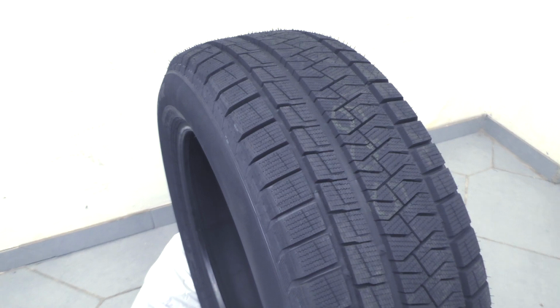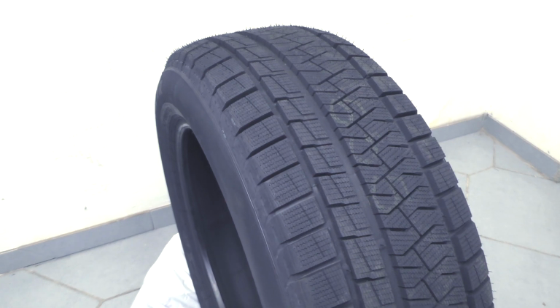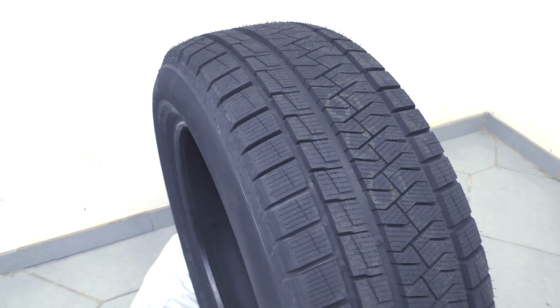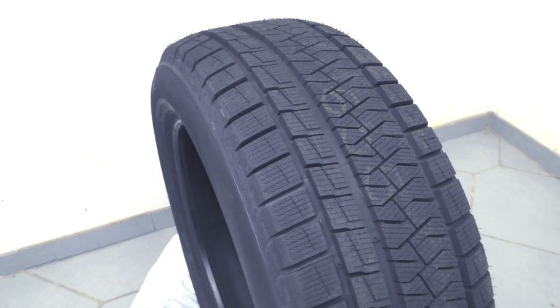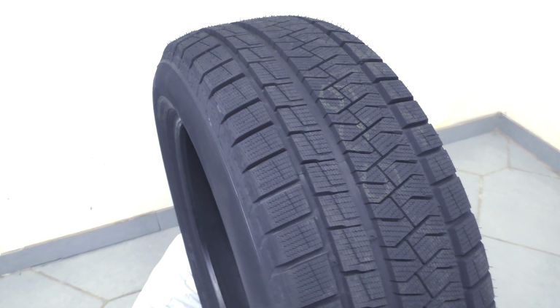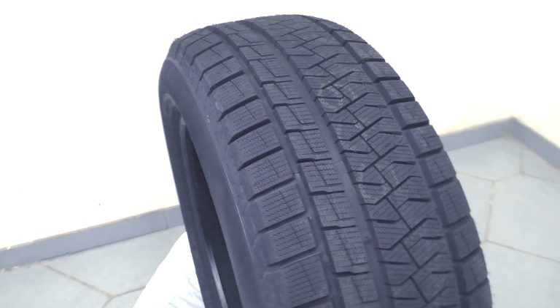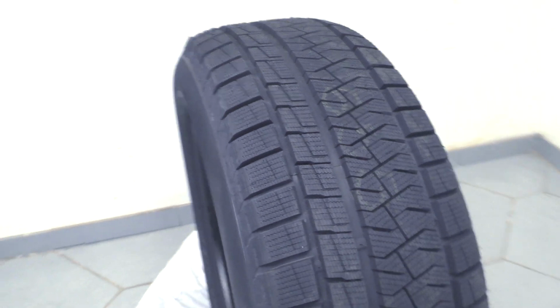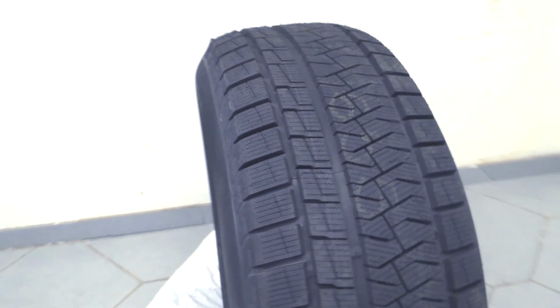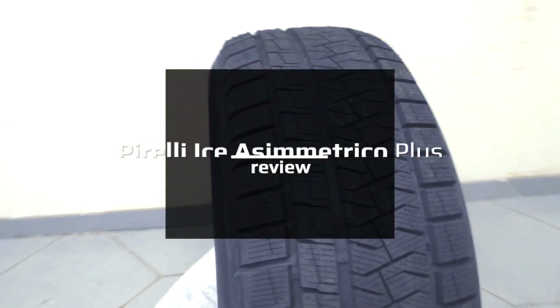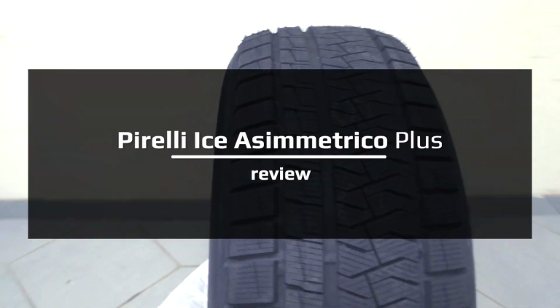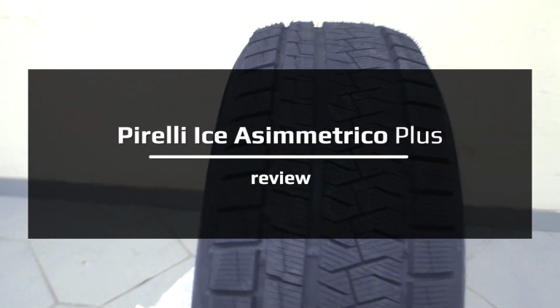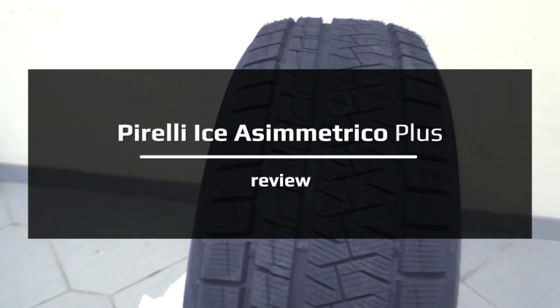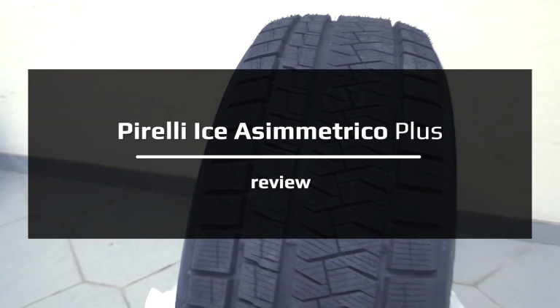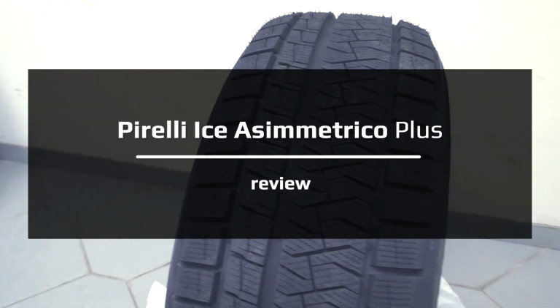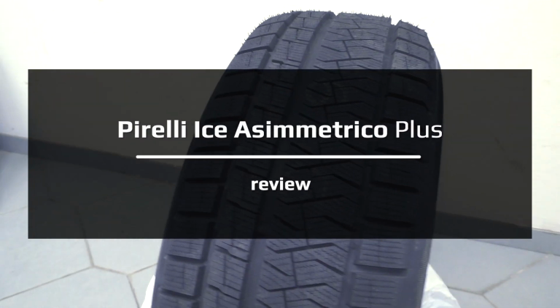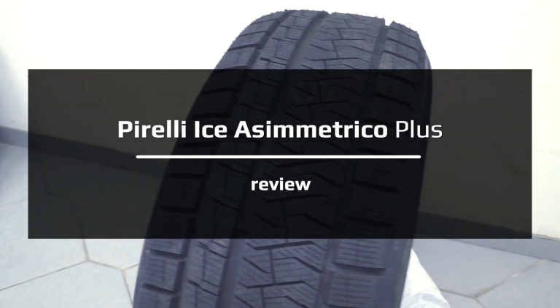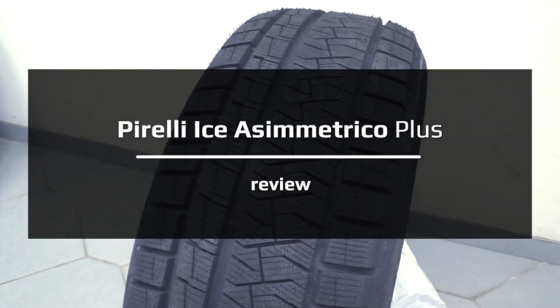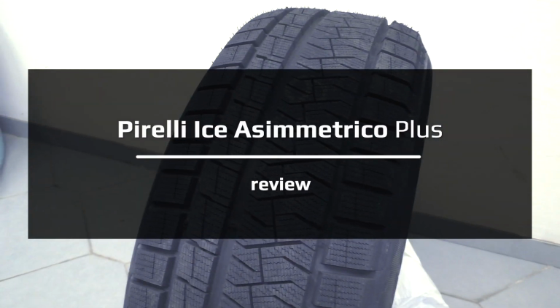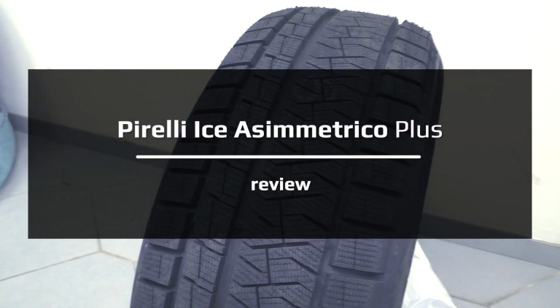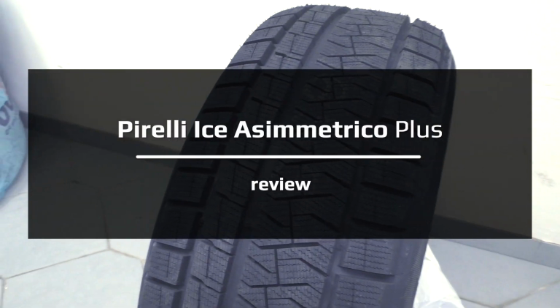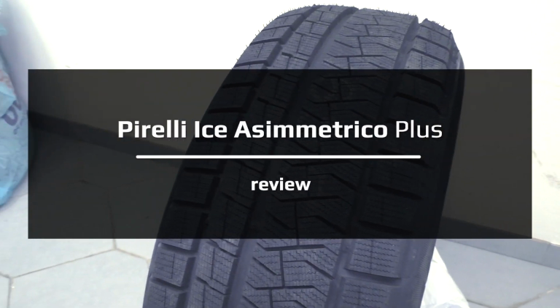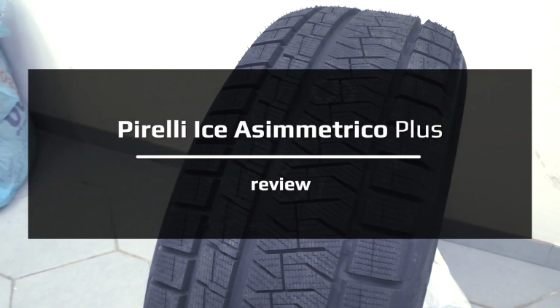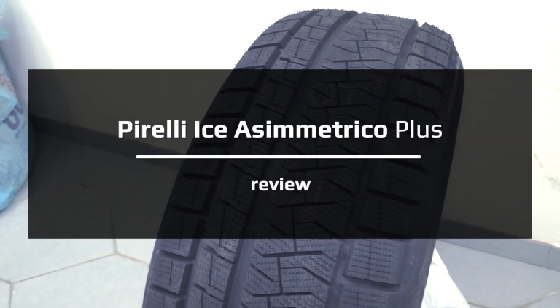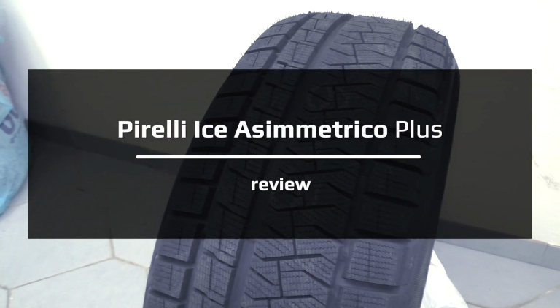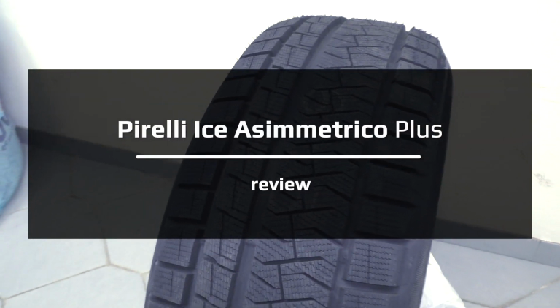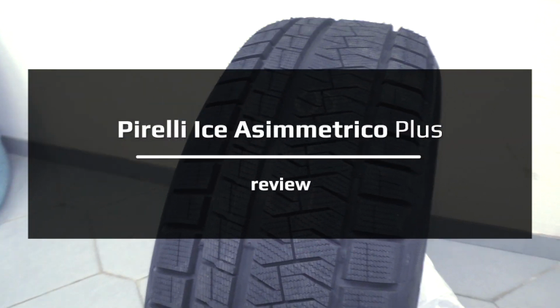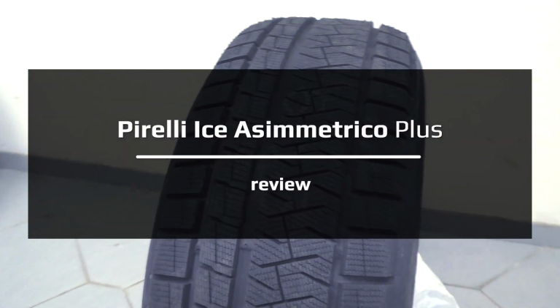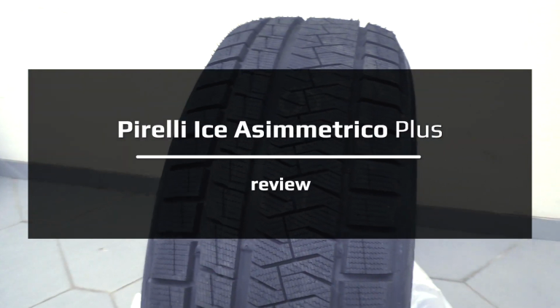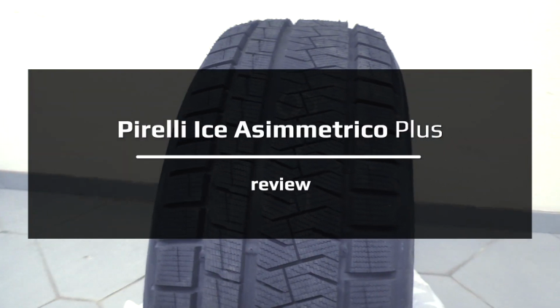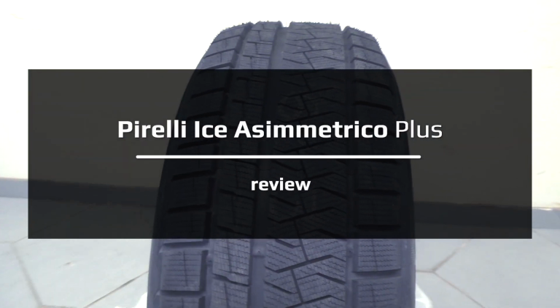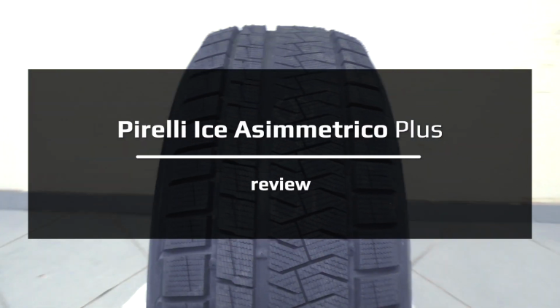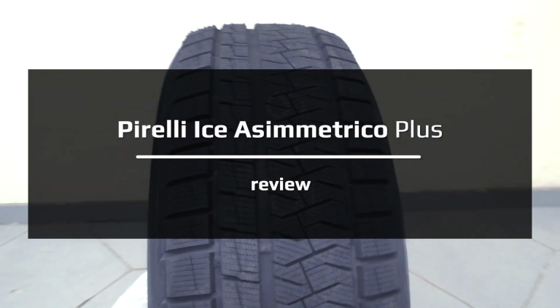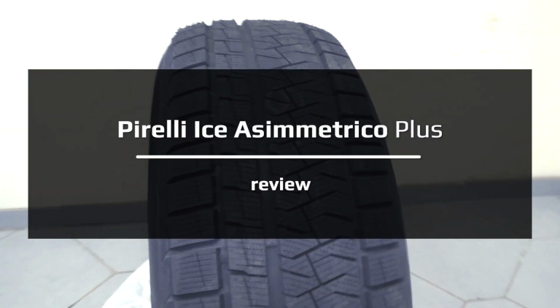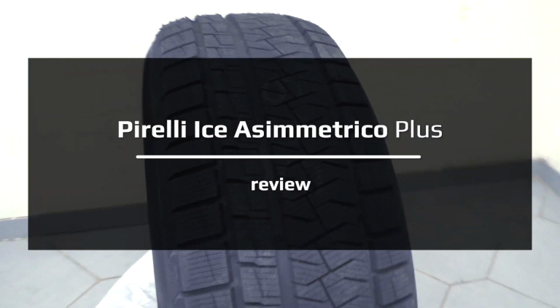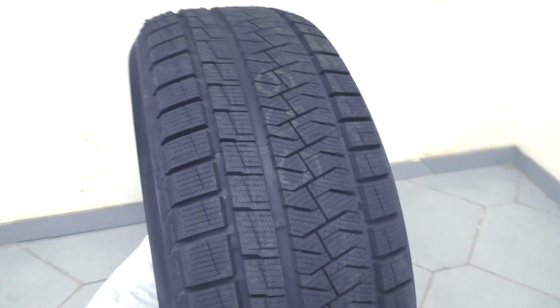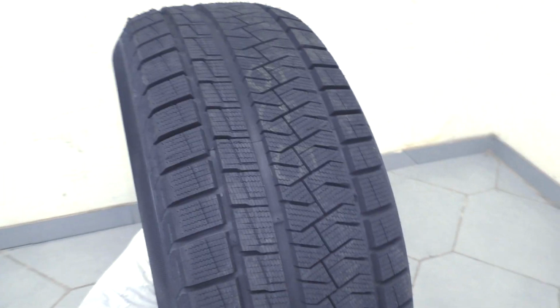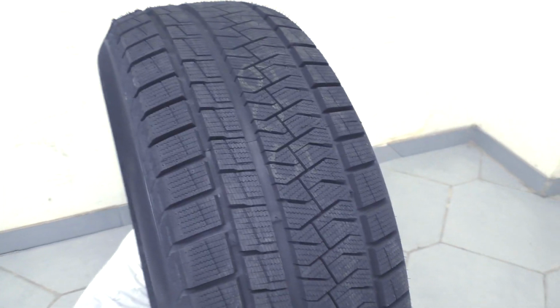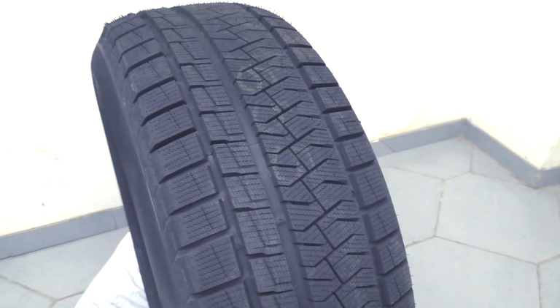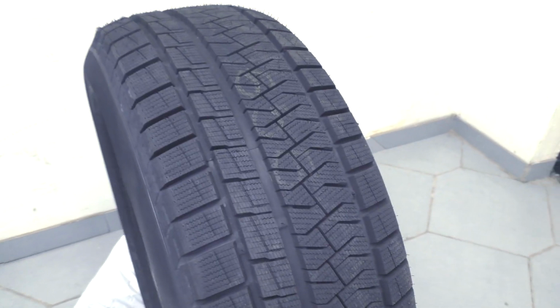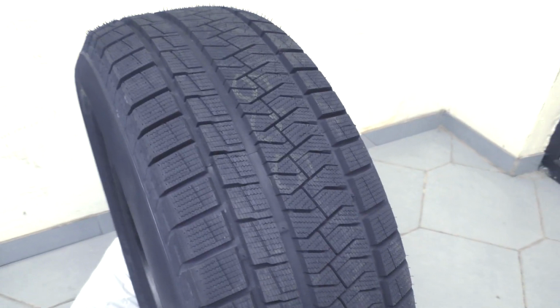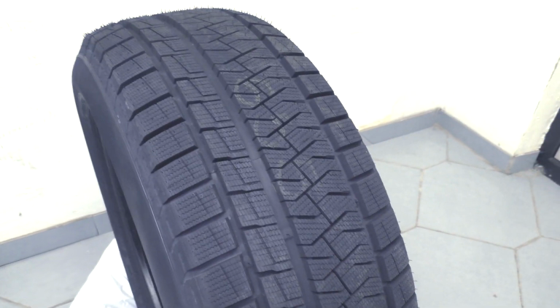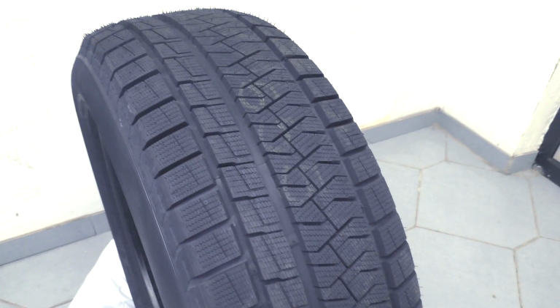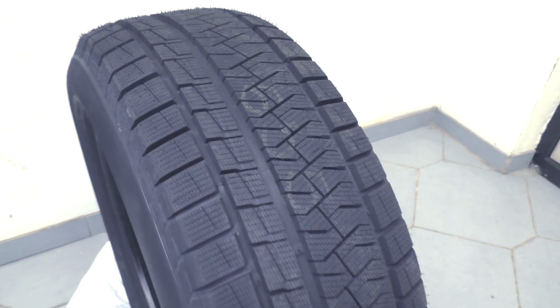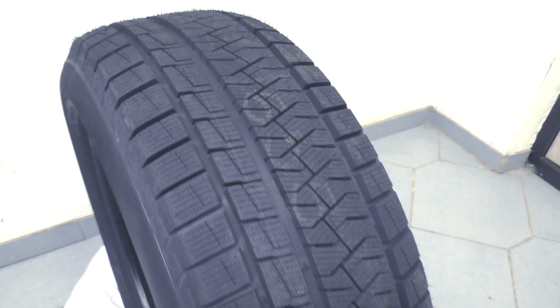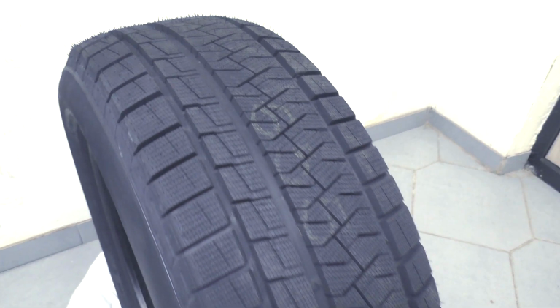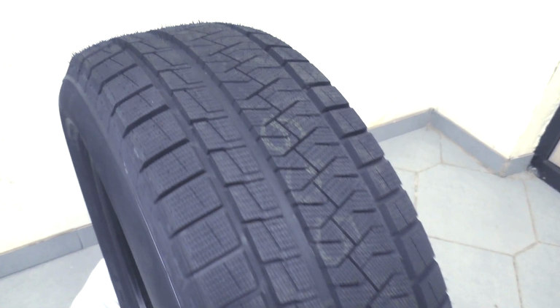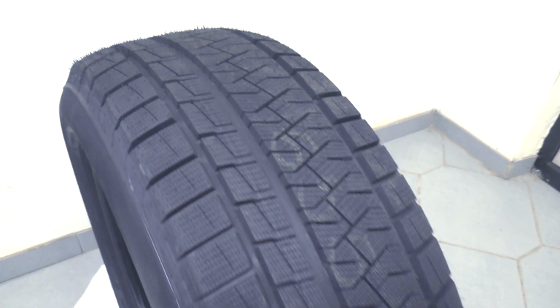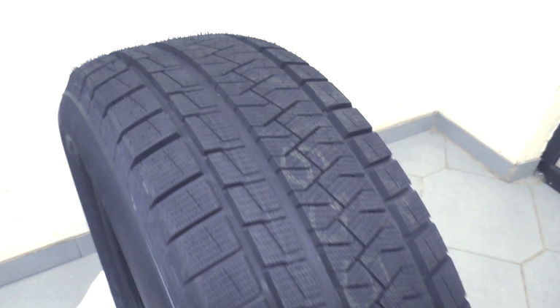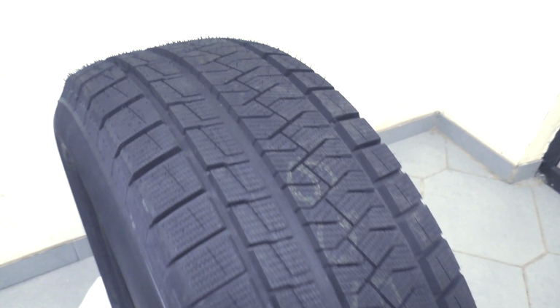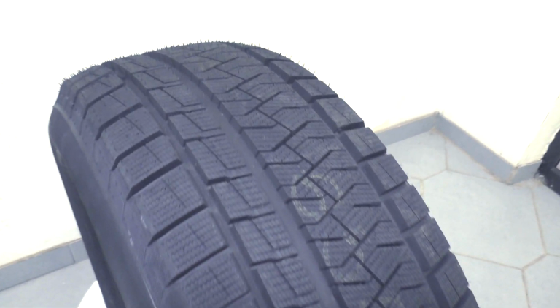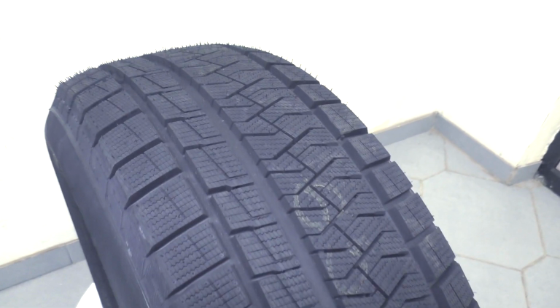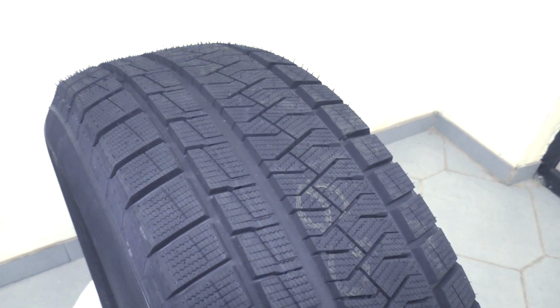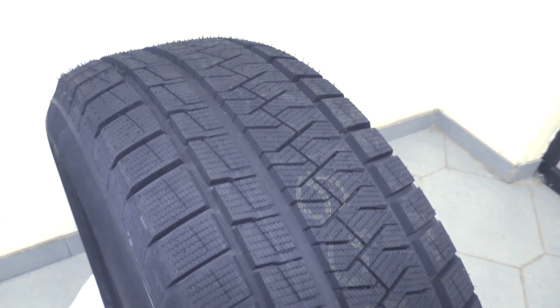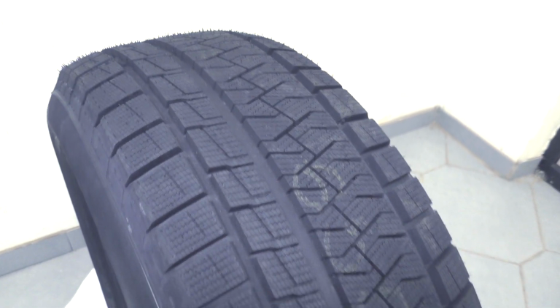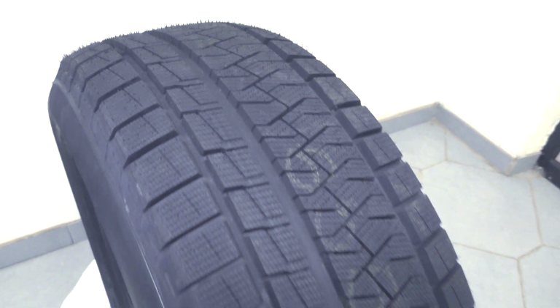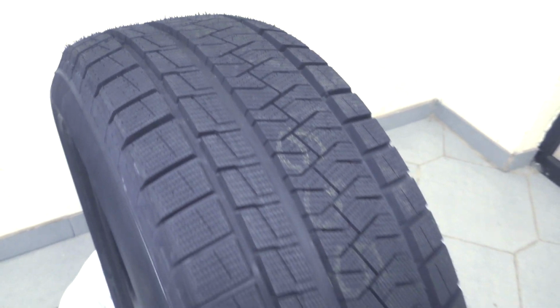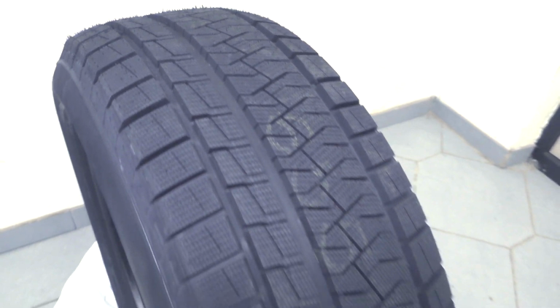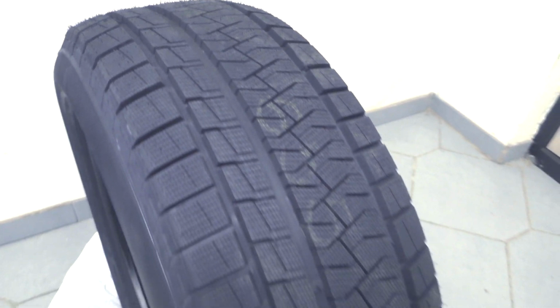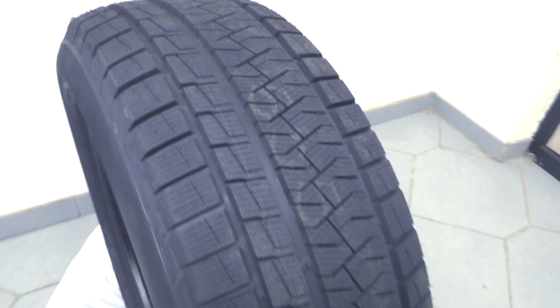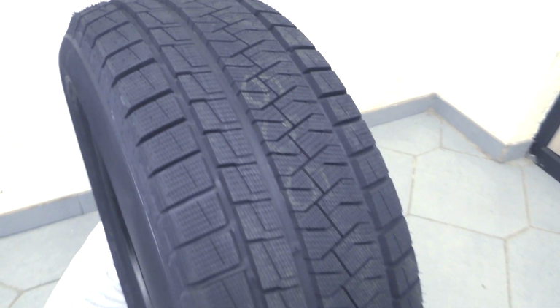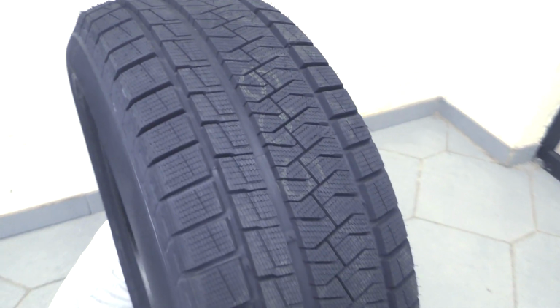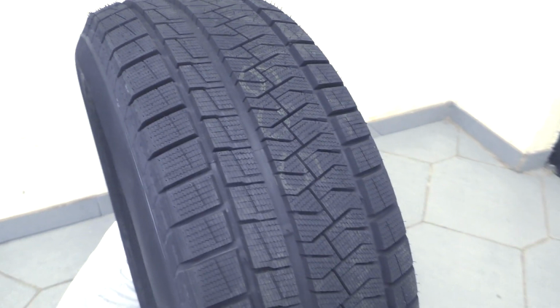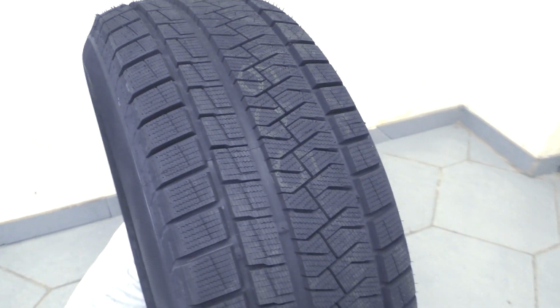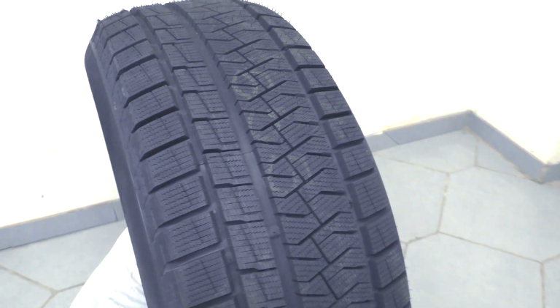This is Pirelli i0 Asymmetrico, and today I will review it, take some measurements and tell you about characteristics of this tire.